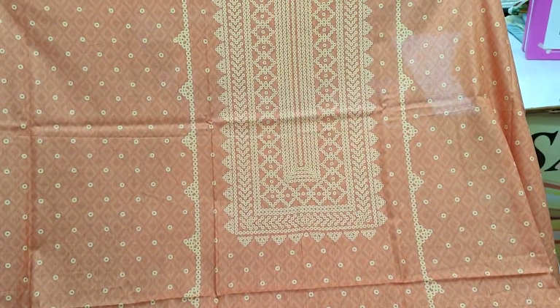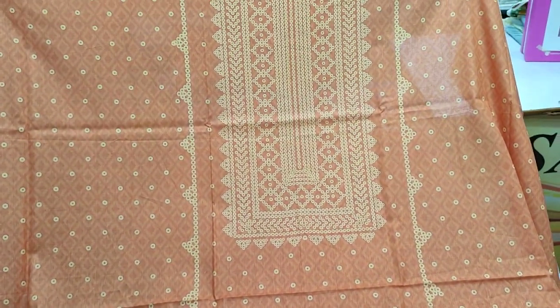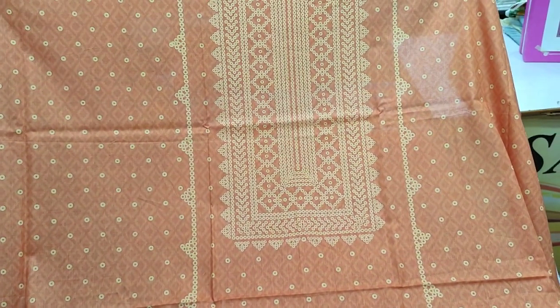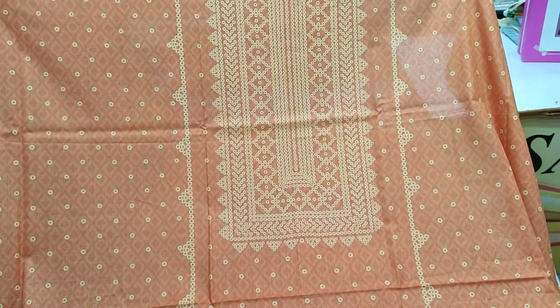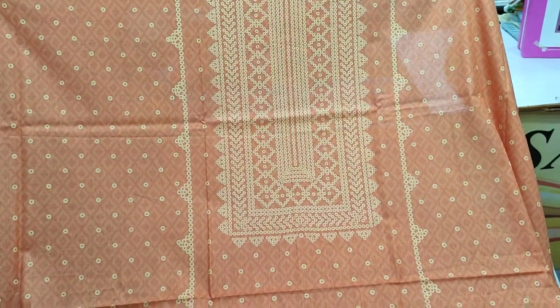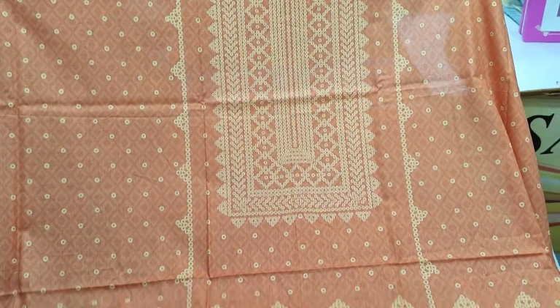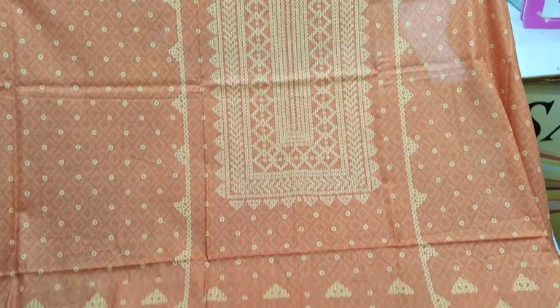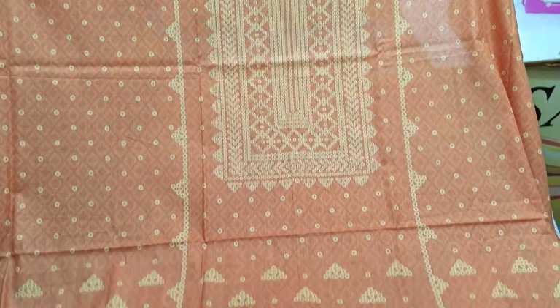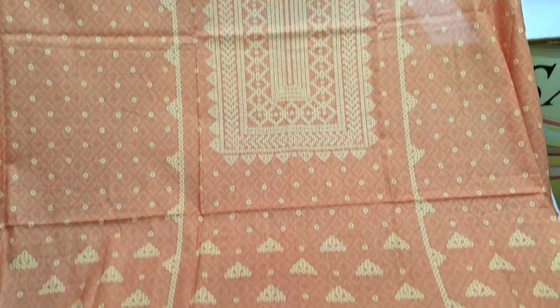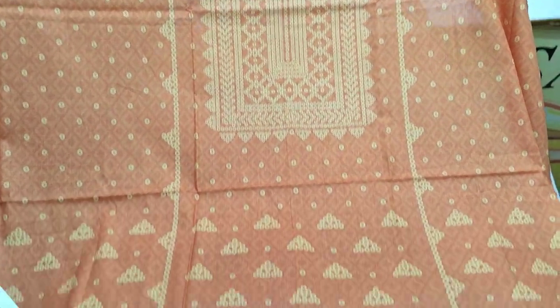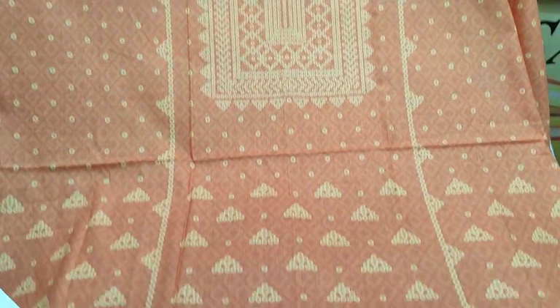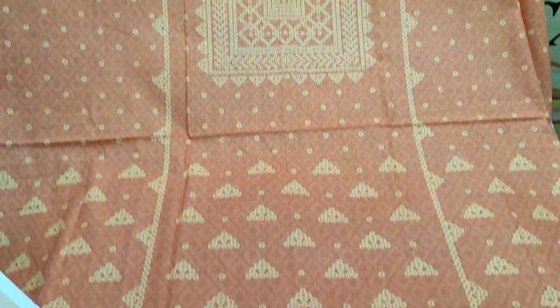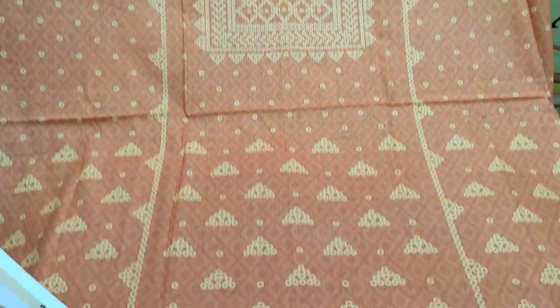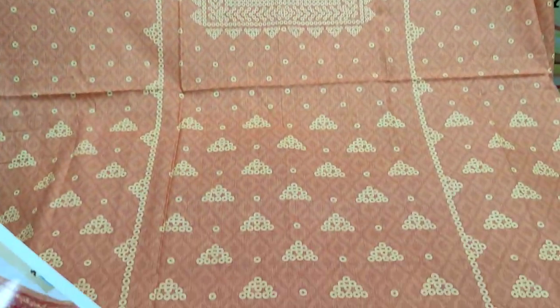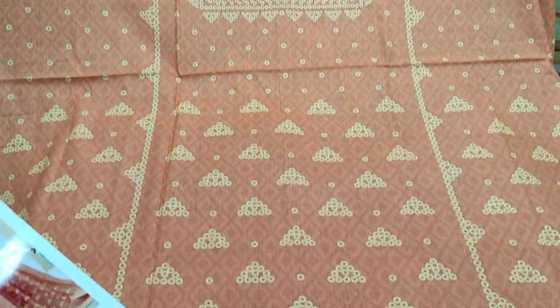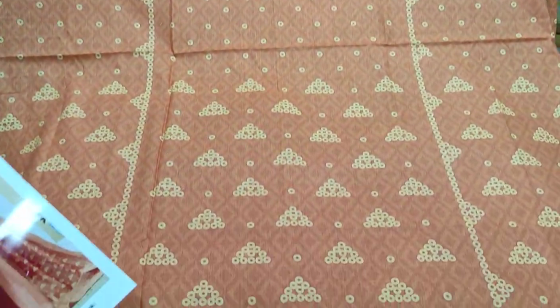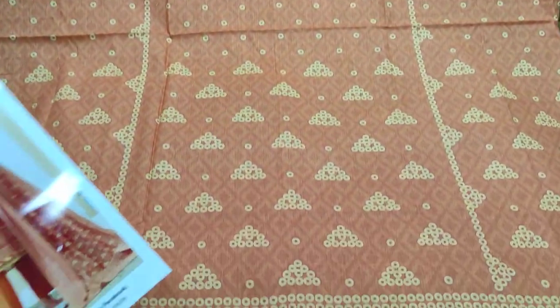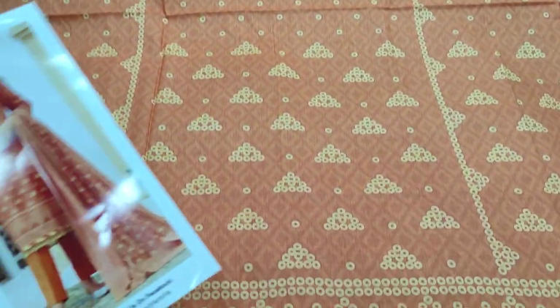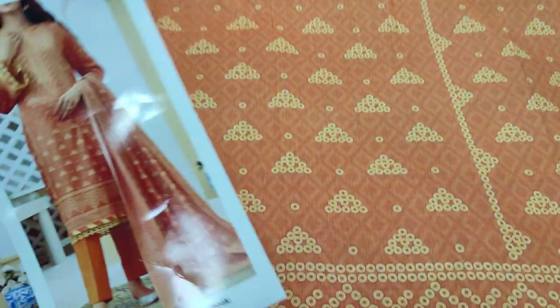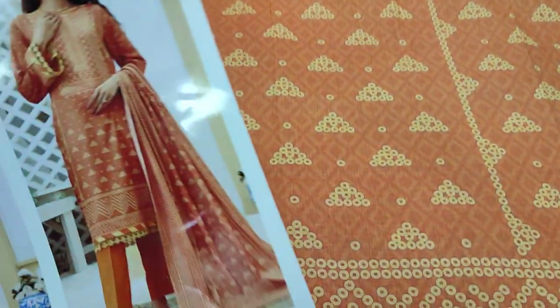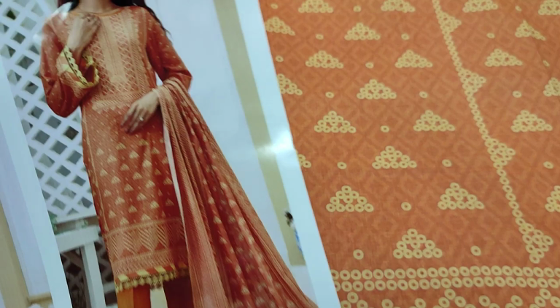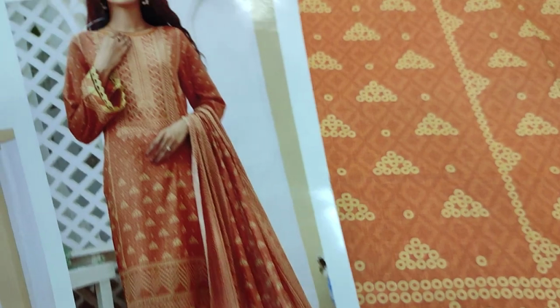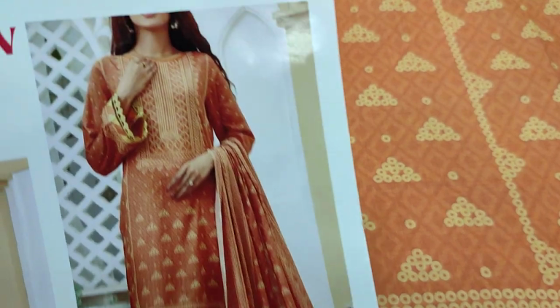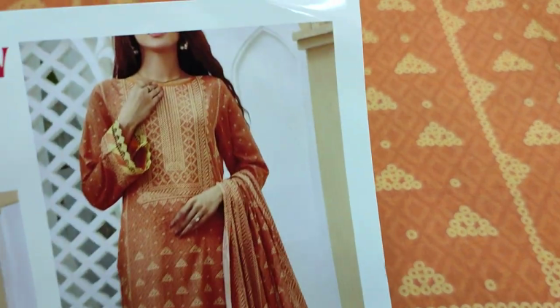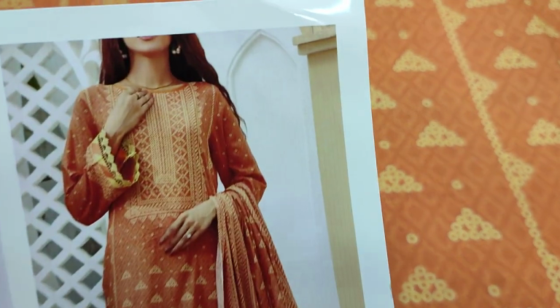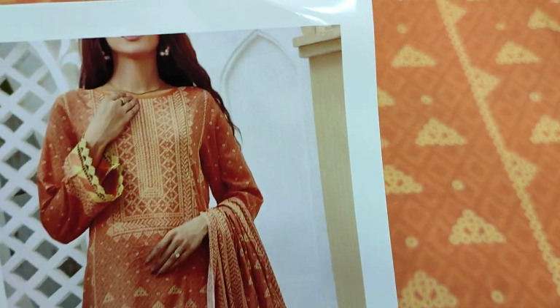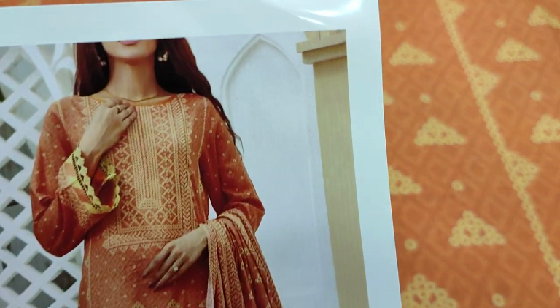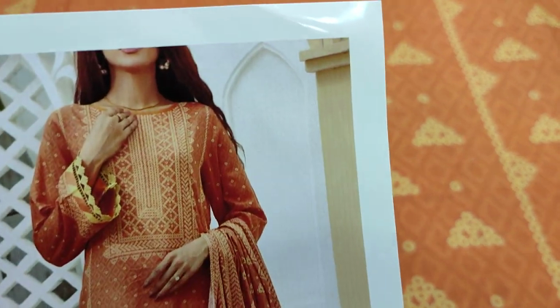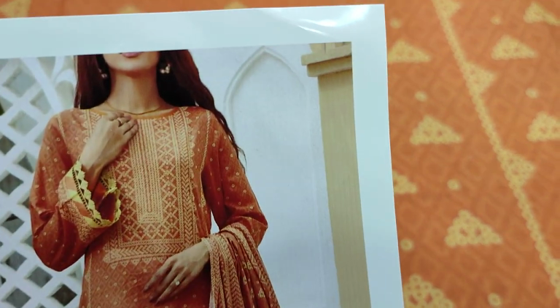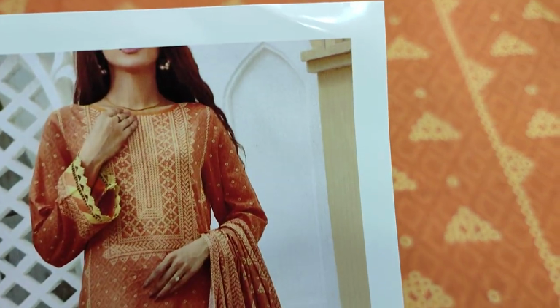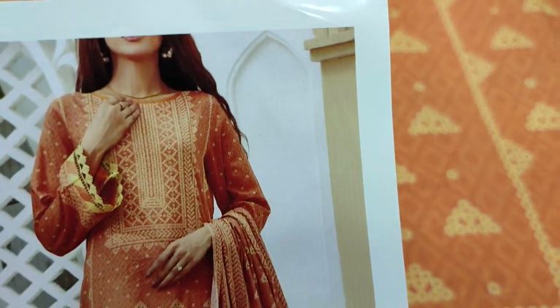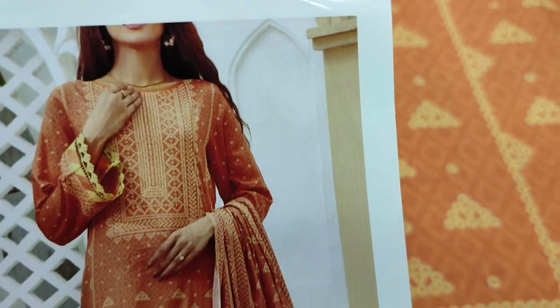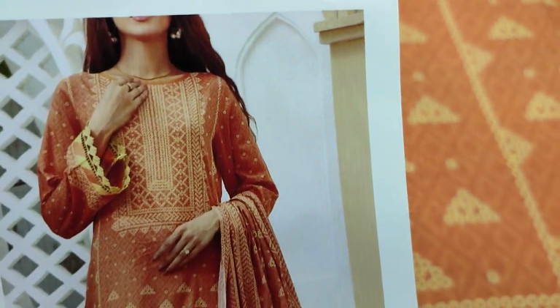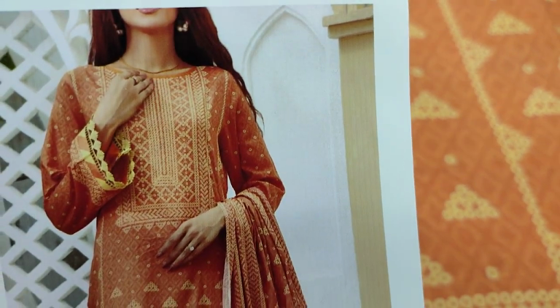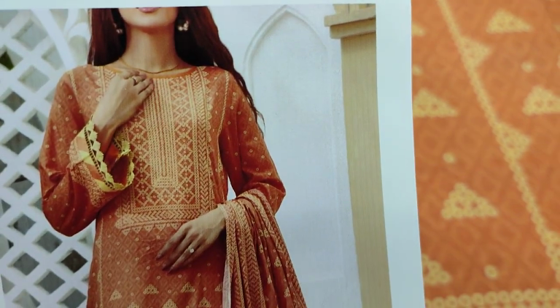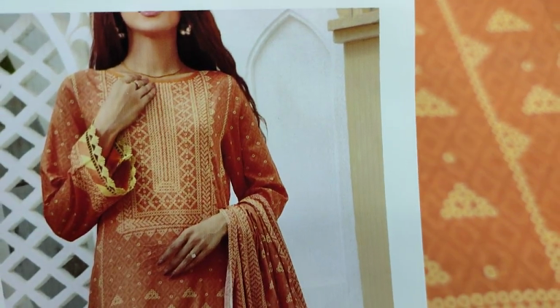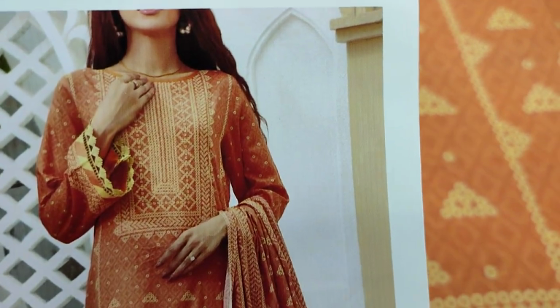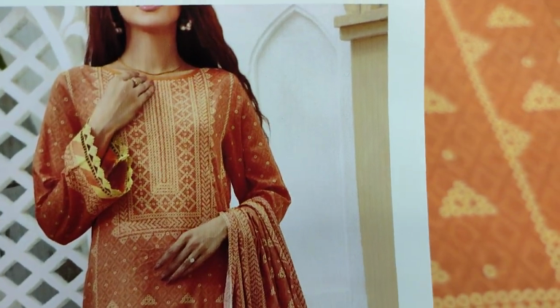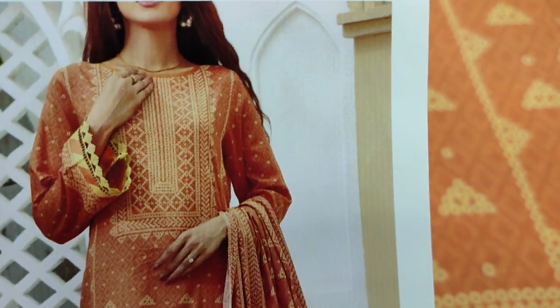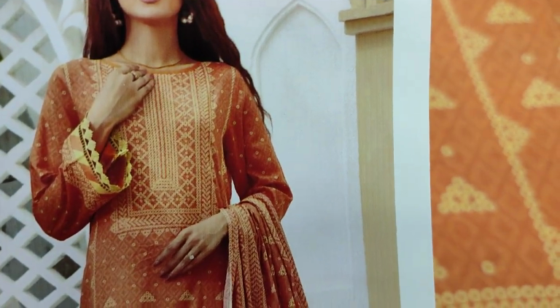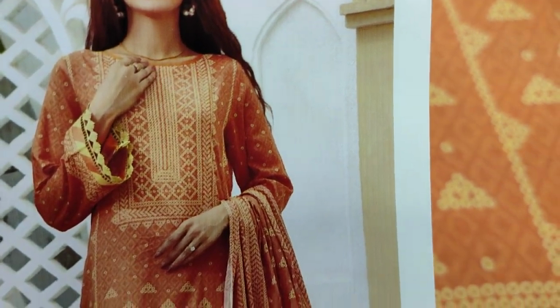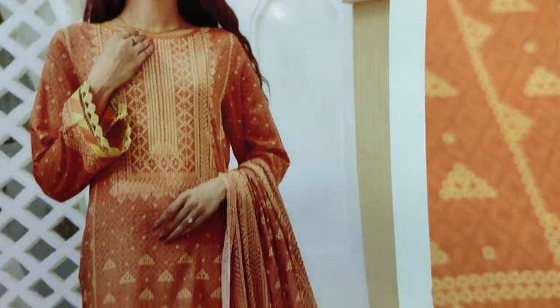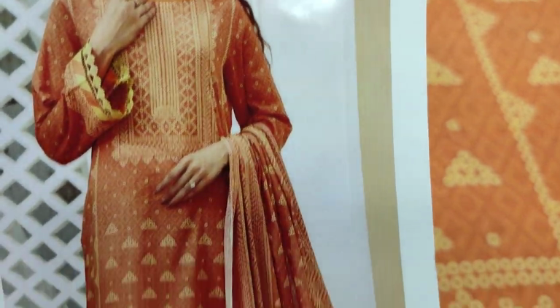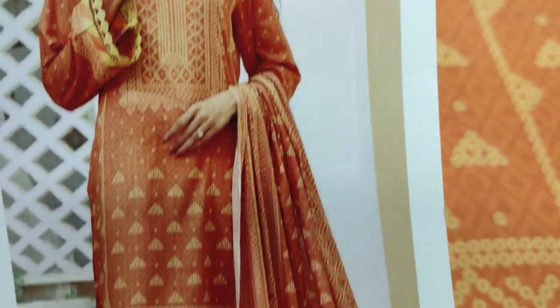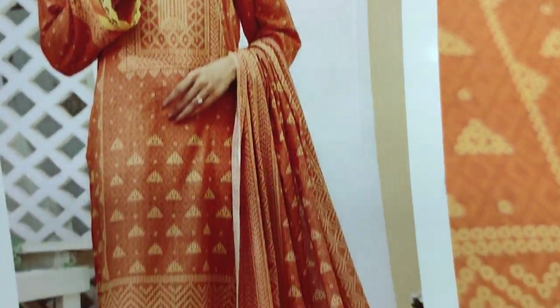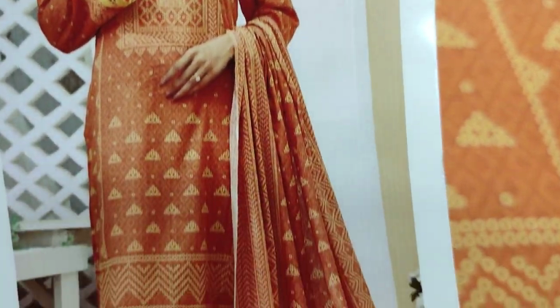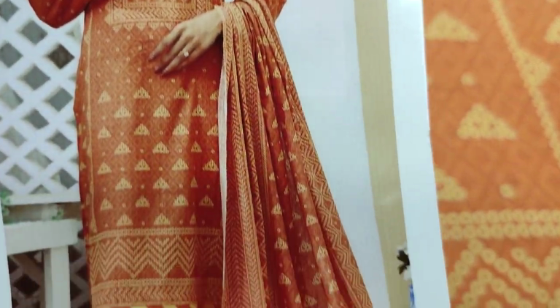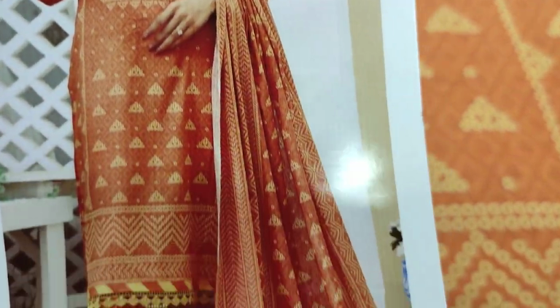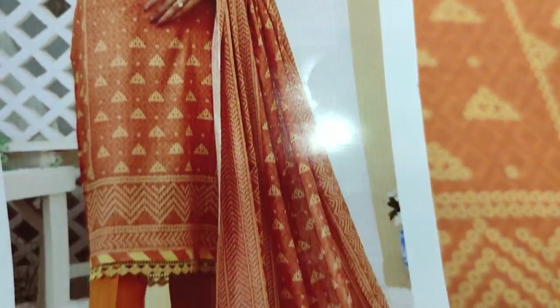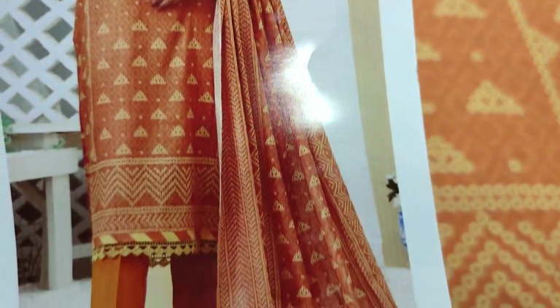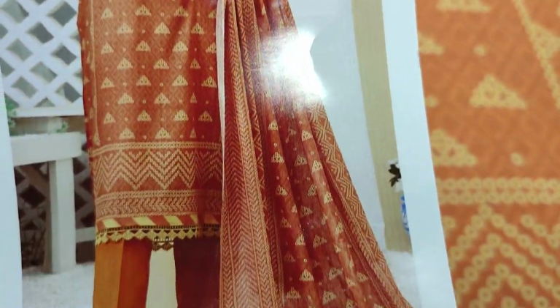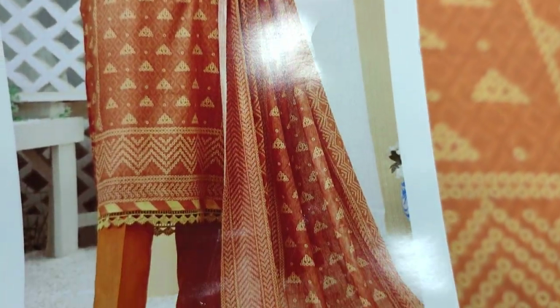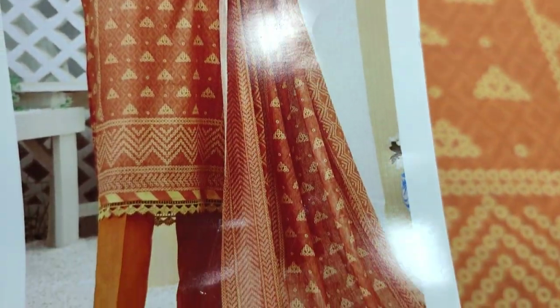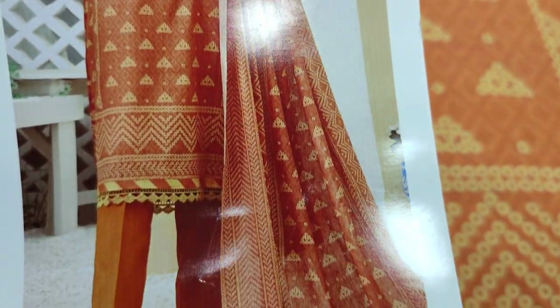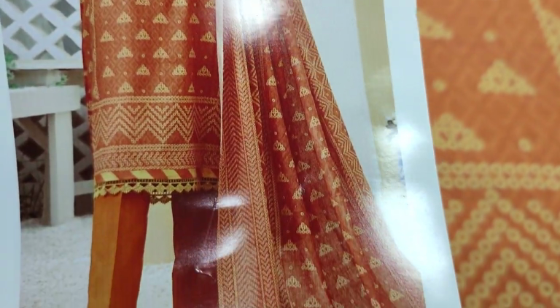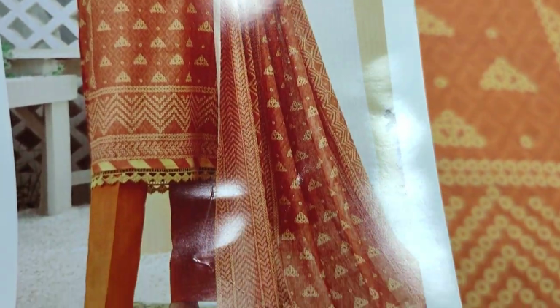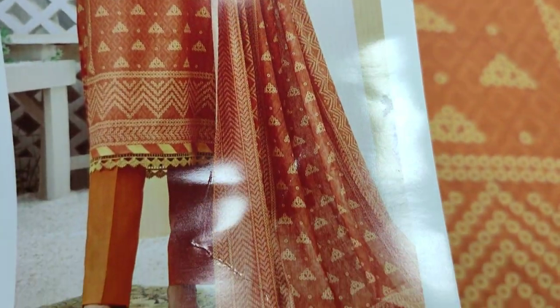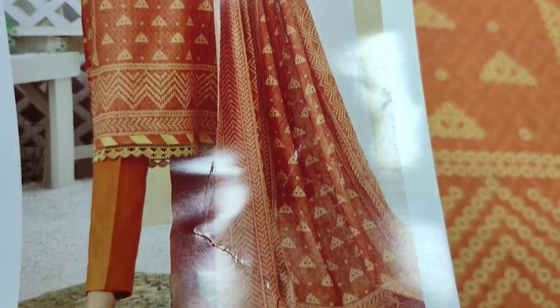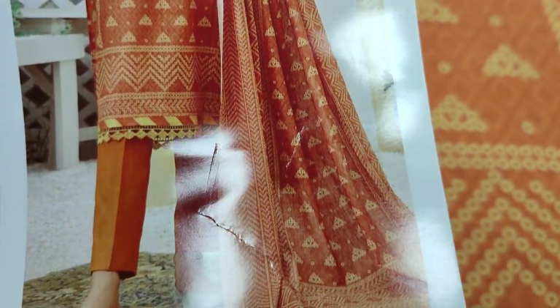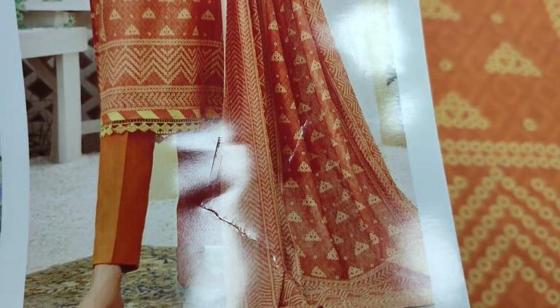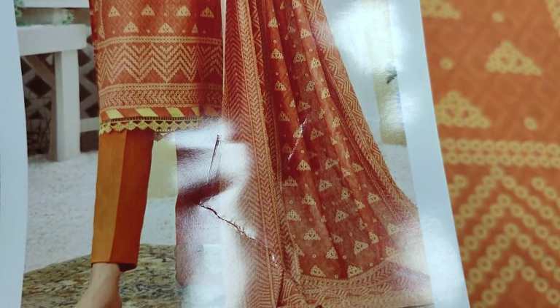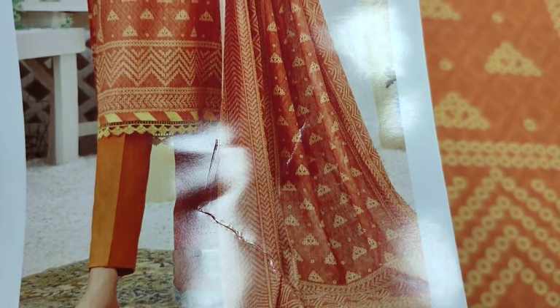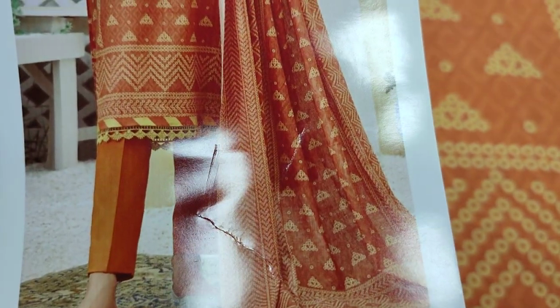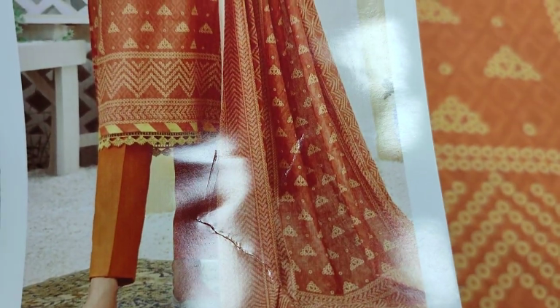This is the front. This is the stitching style. This is the lawn dupatta collection.